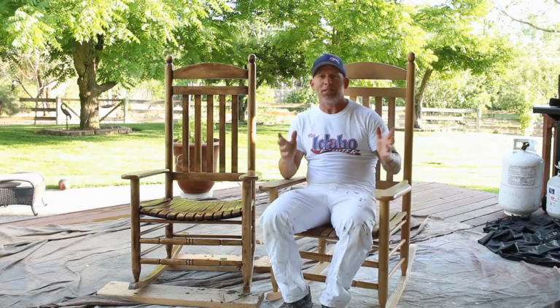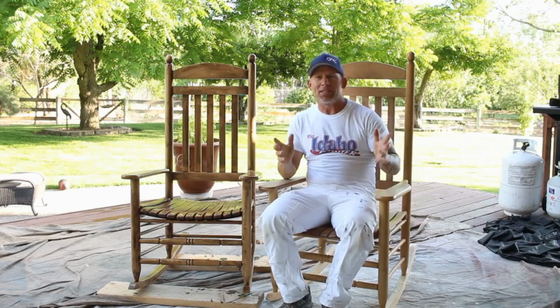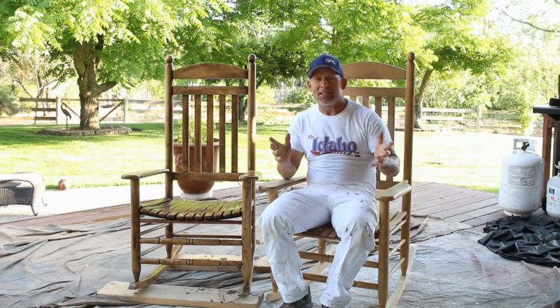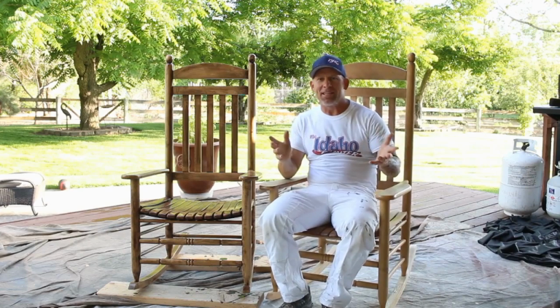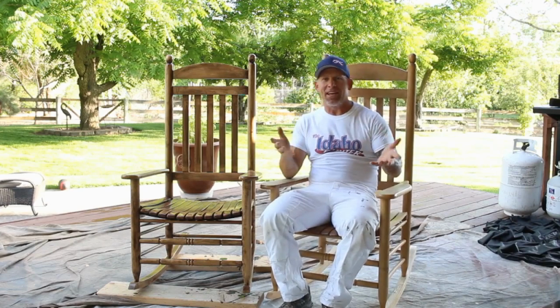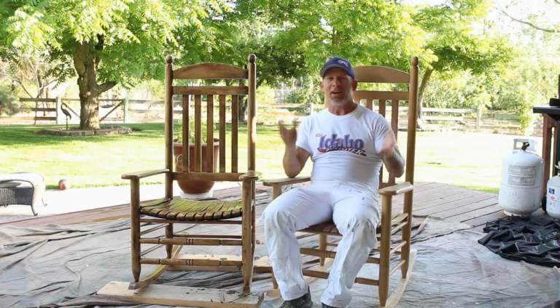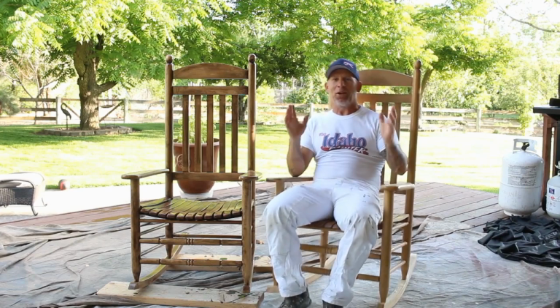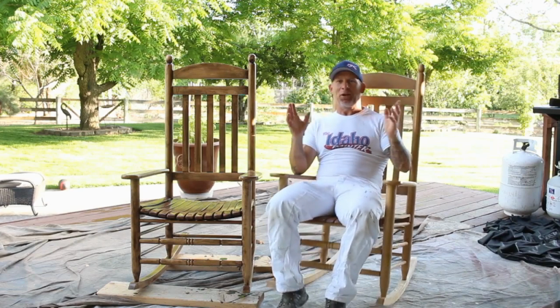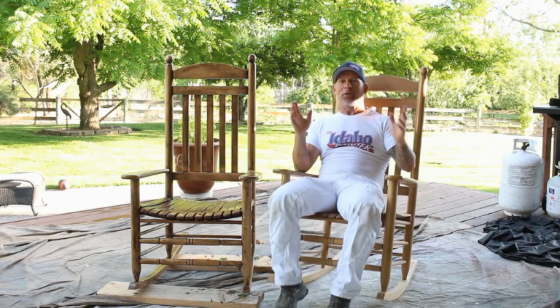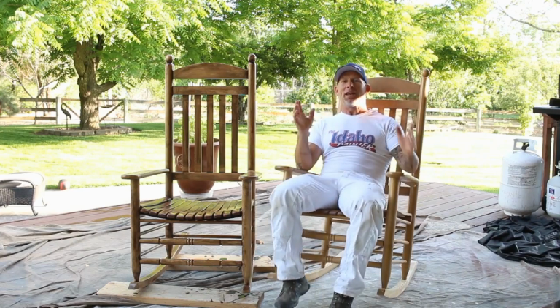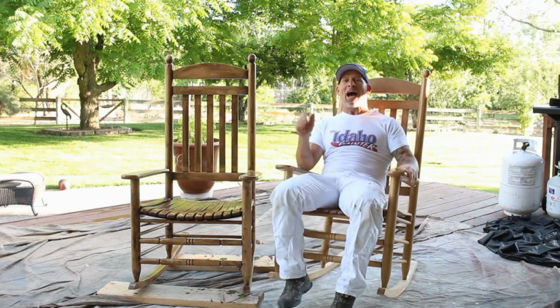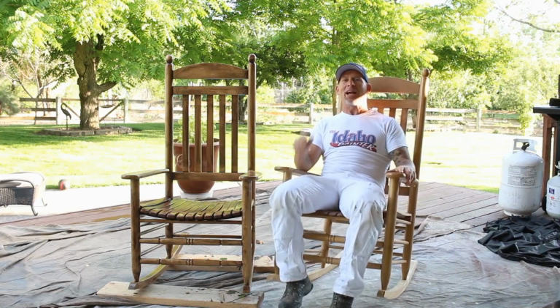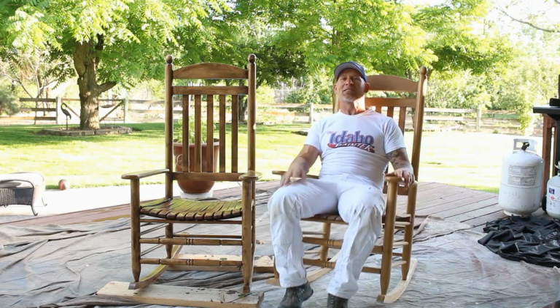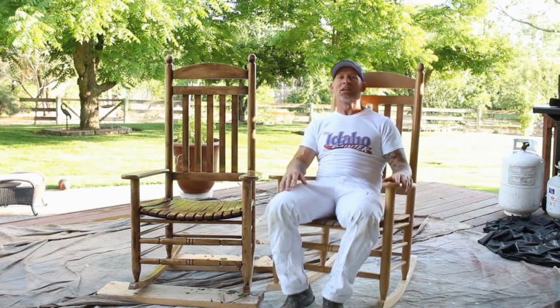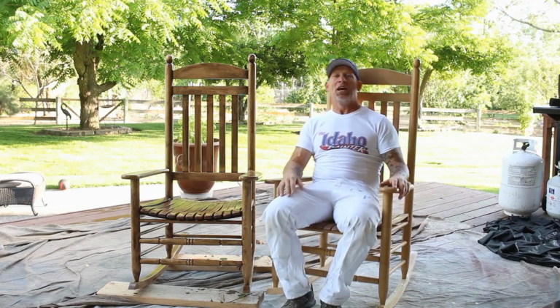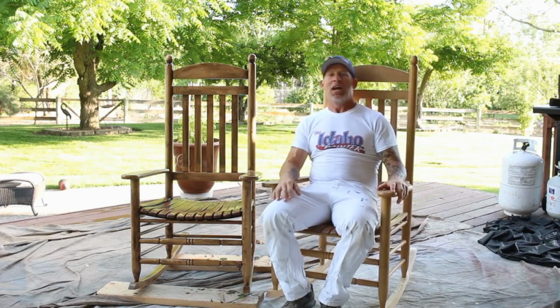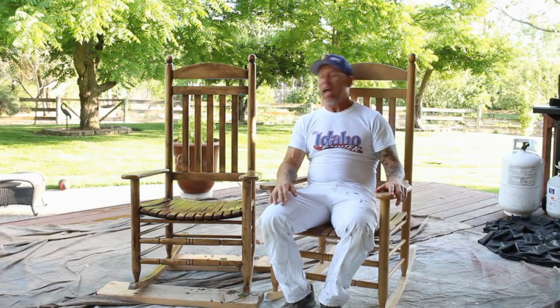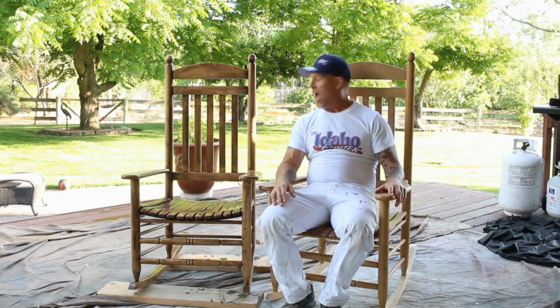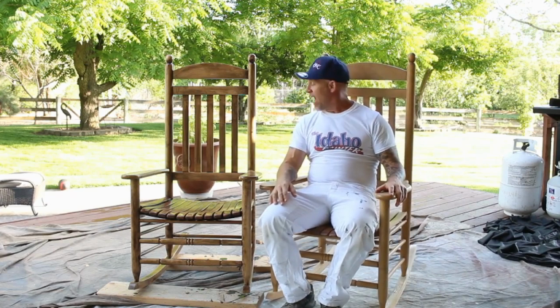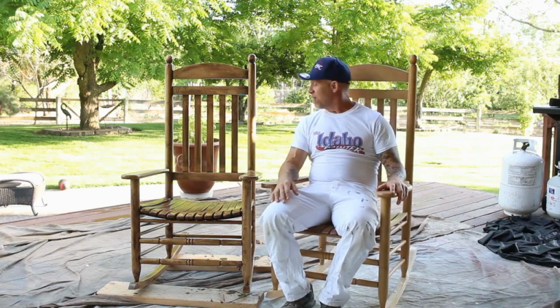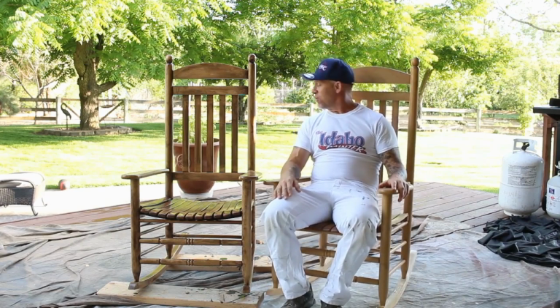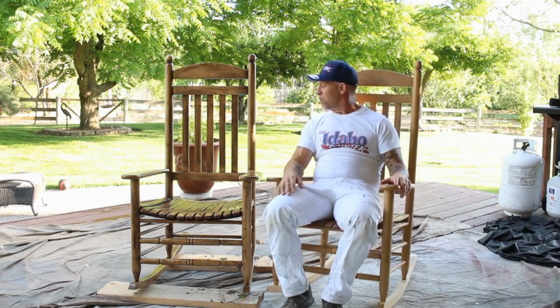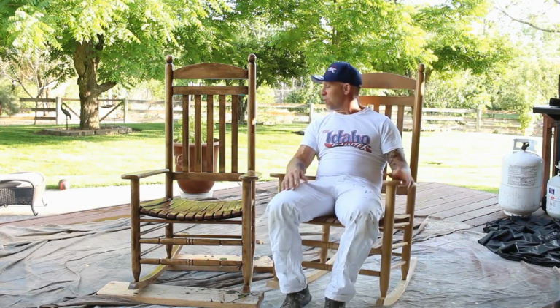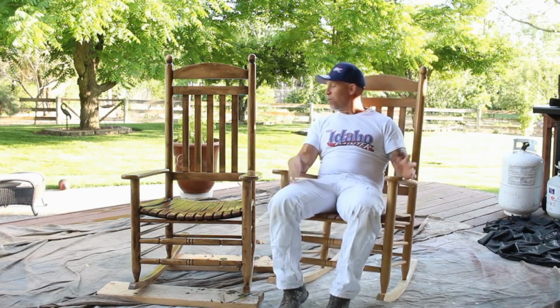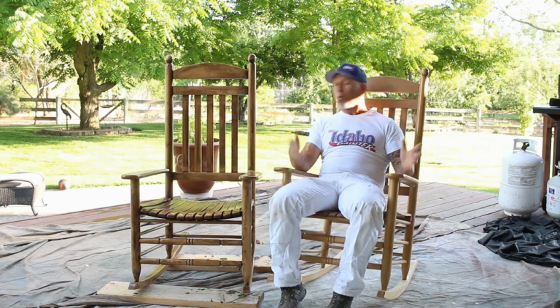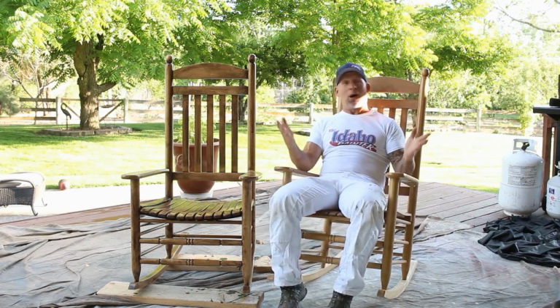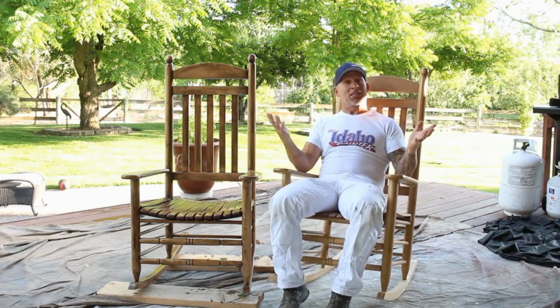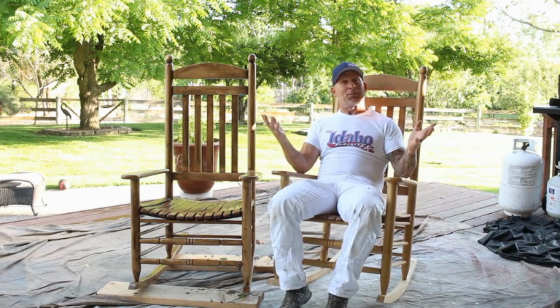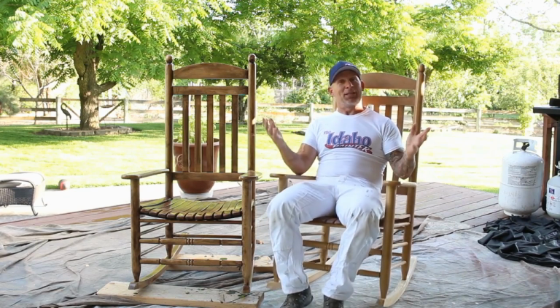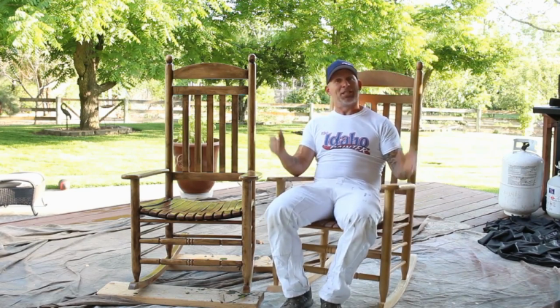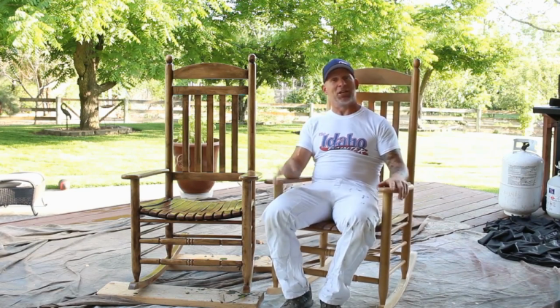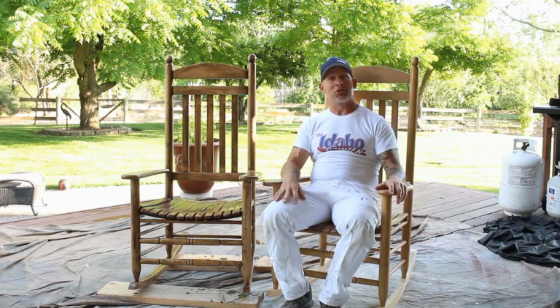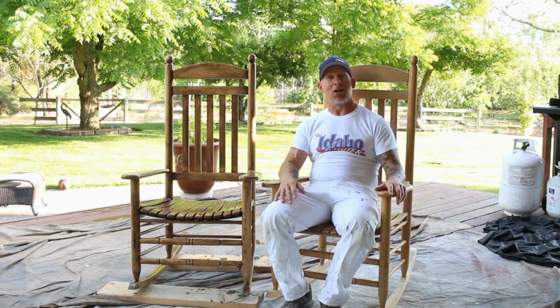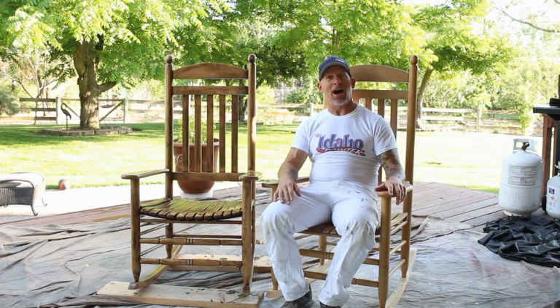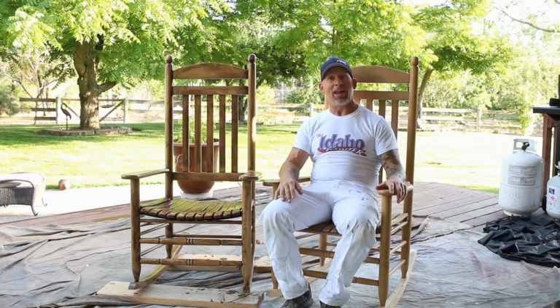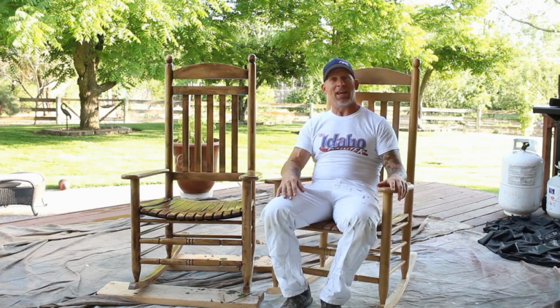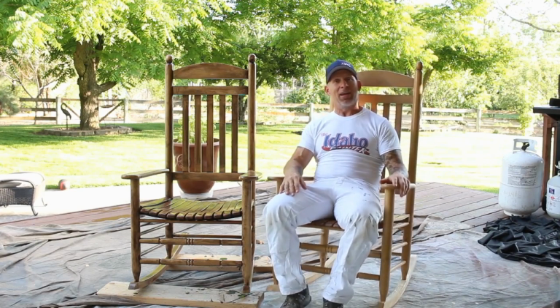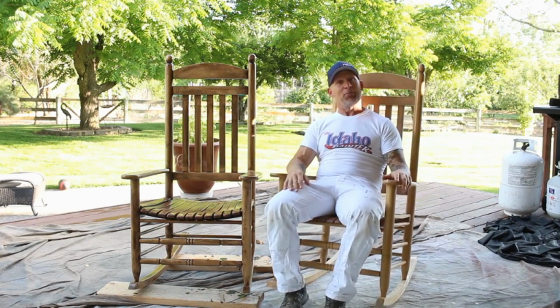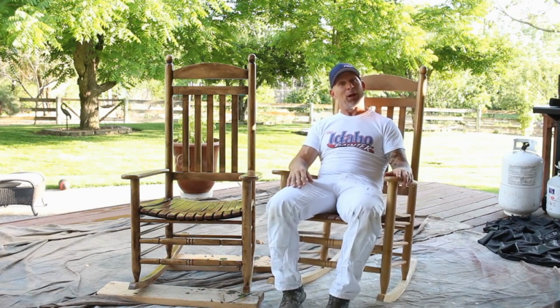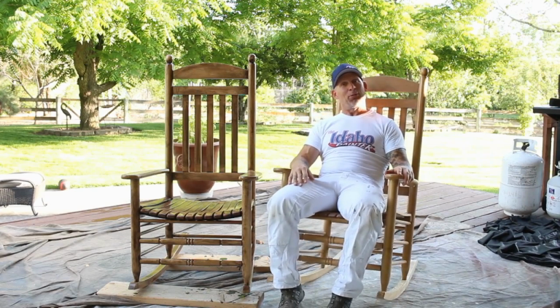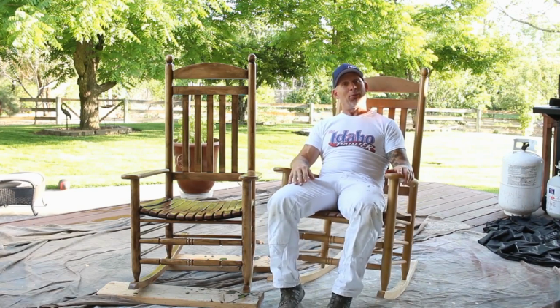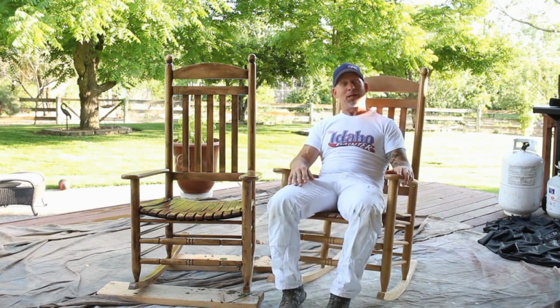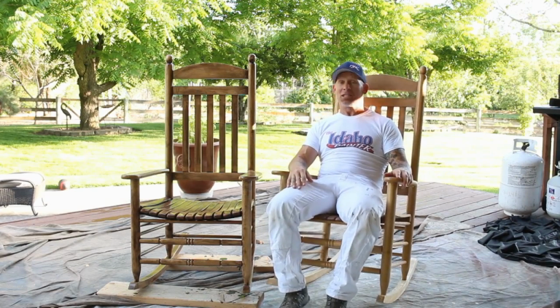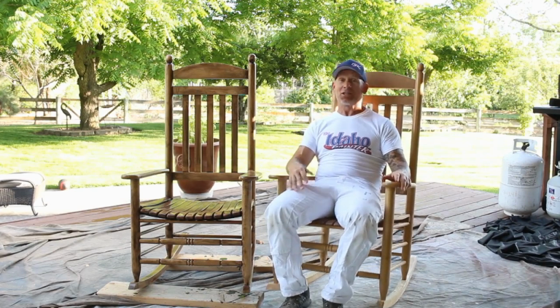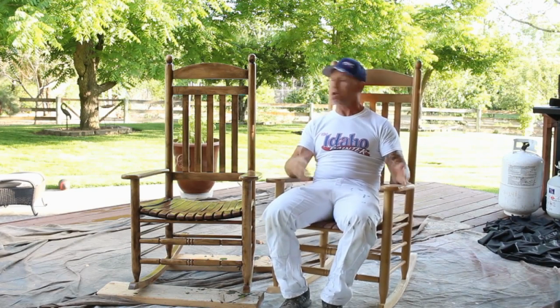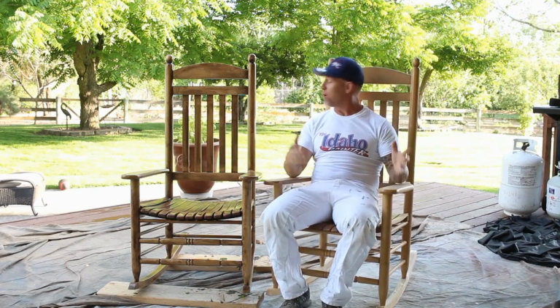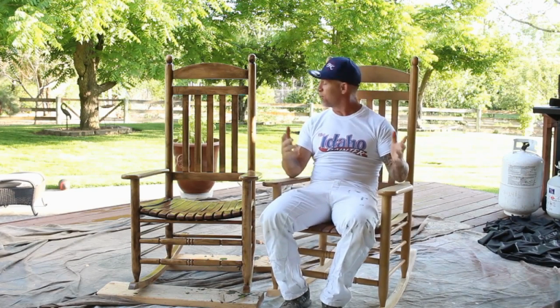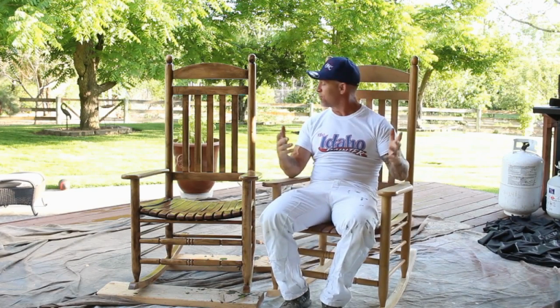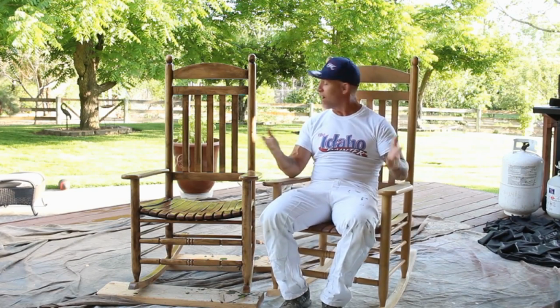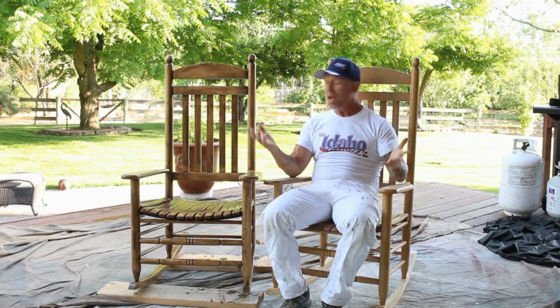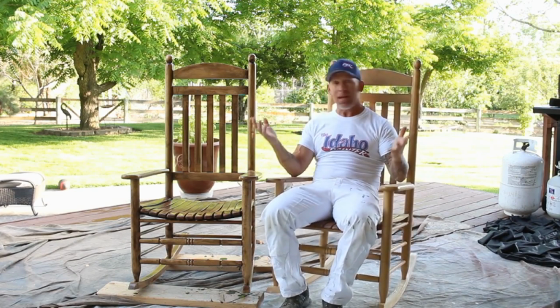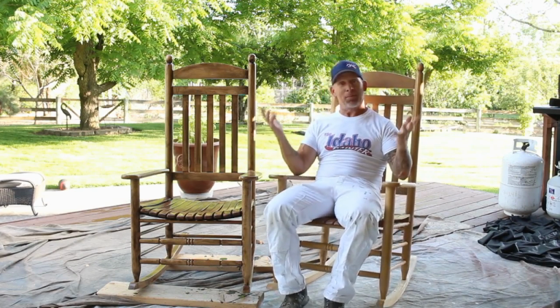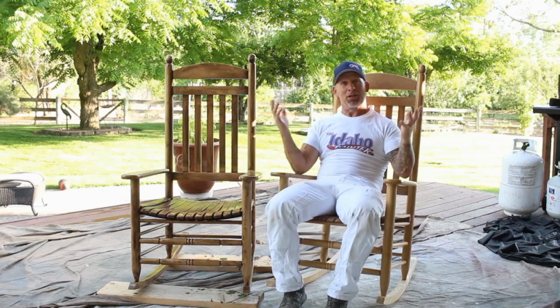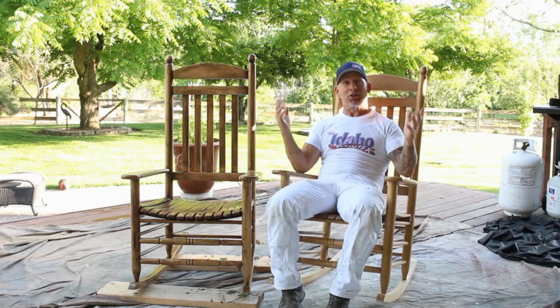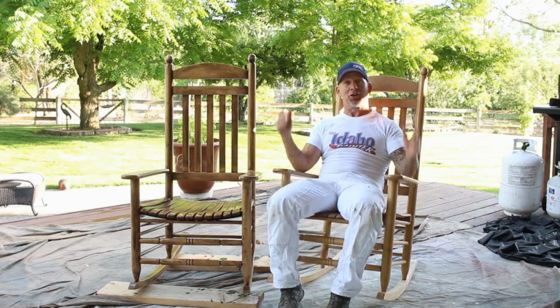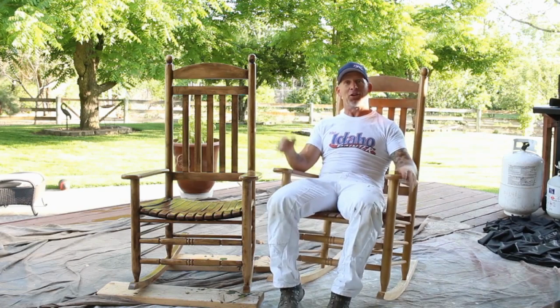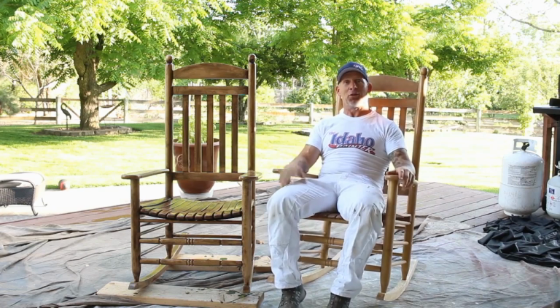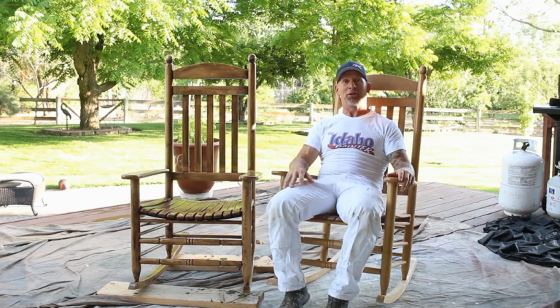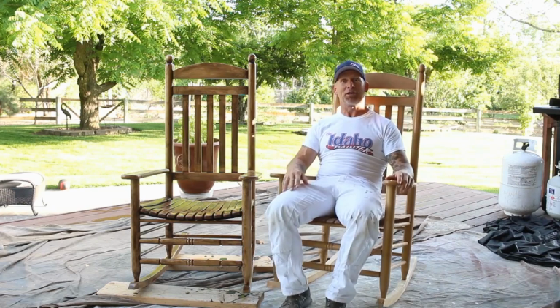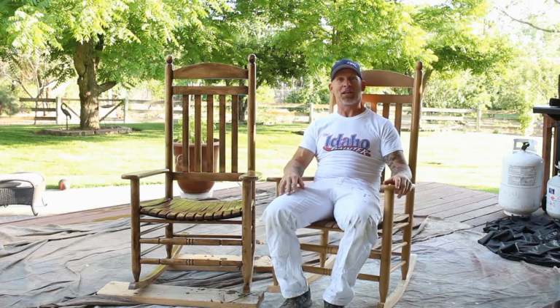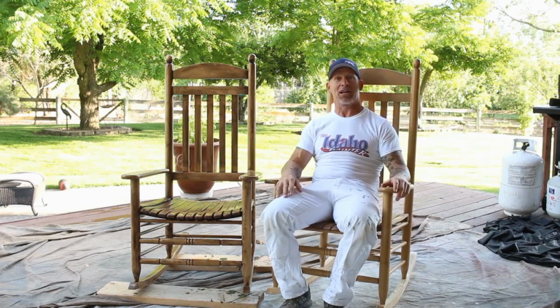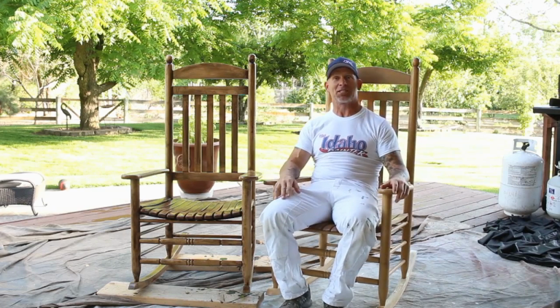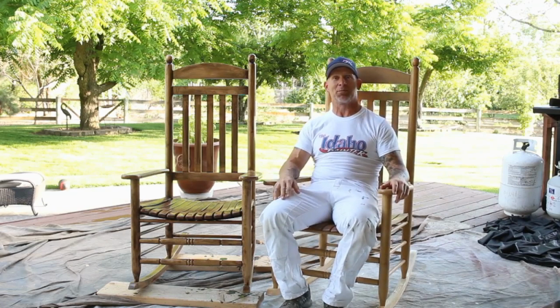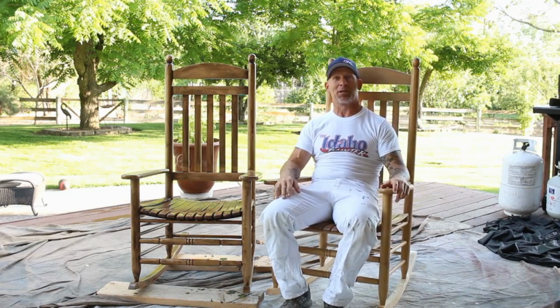I'm just going to sit here and relax and watch my chair dry. When it's all dry, I'm going to turn it over to the customer.